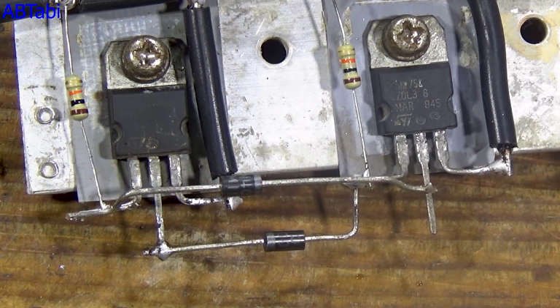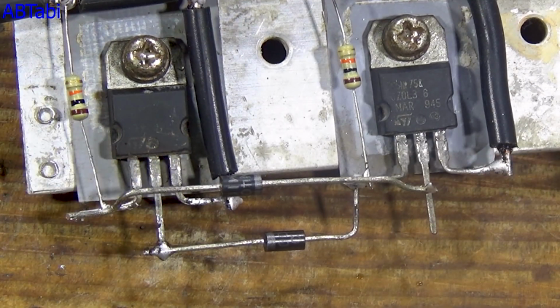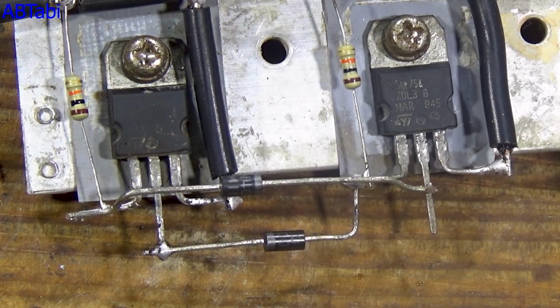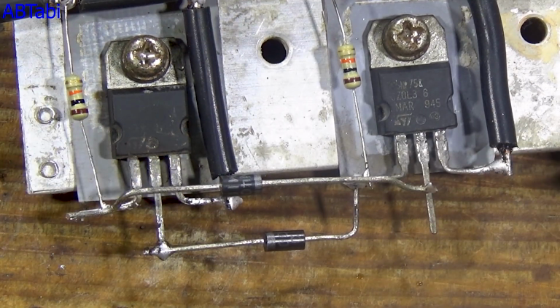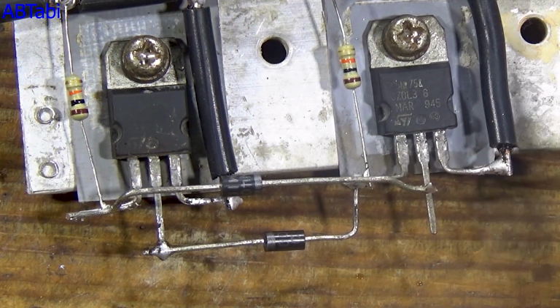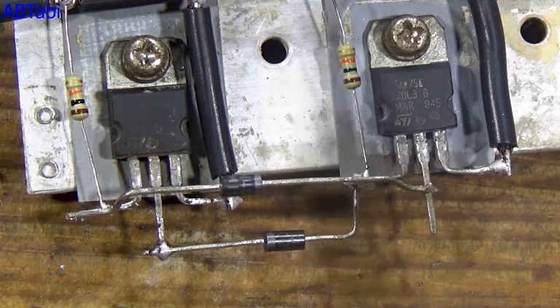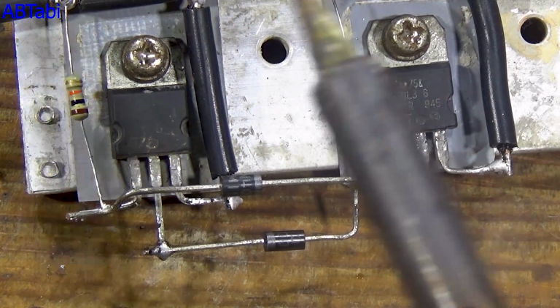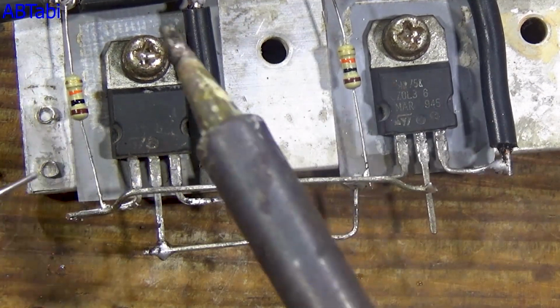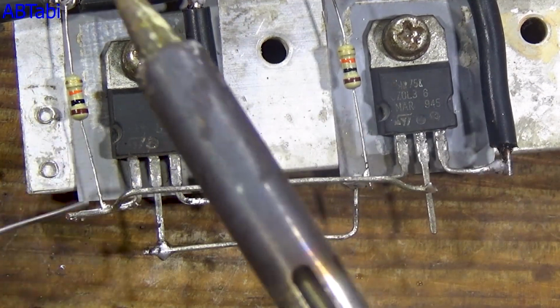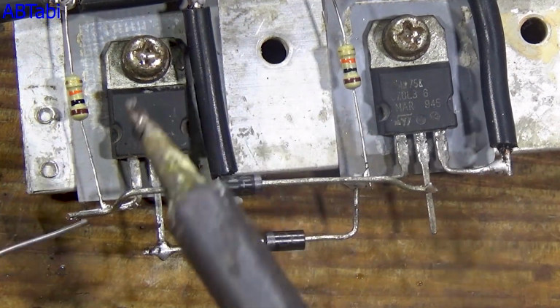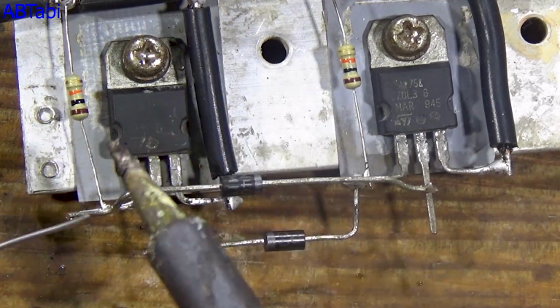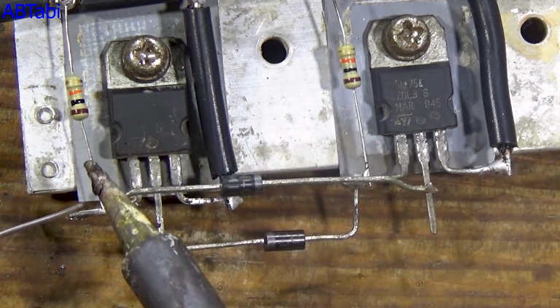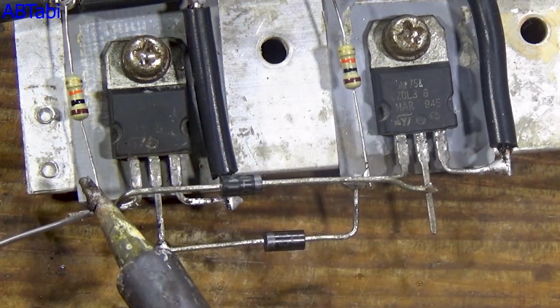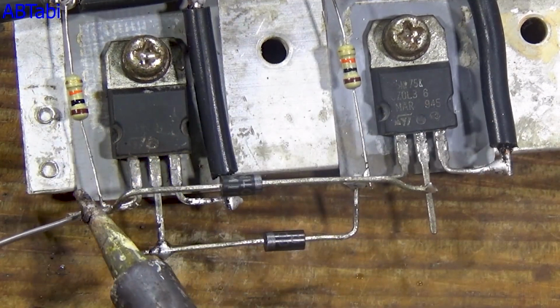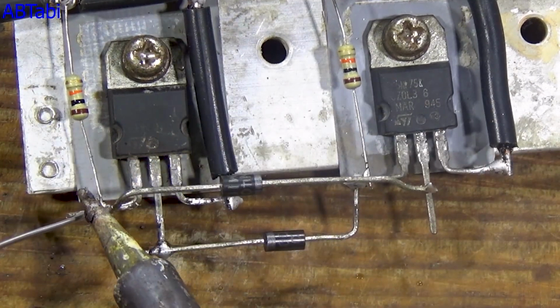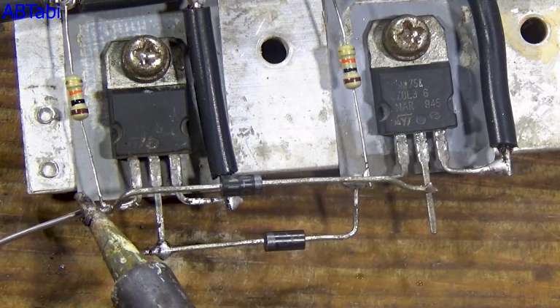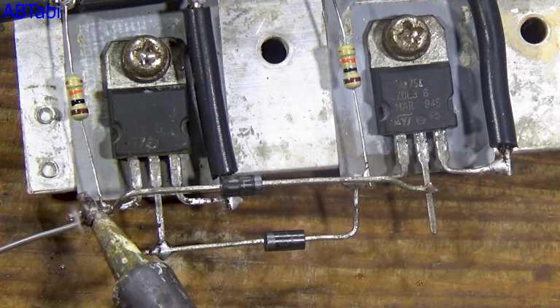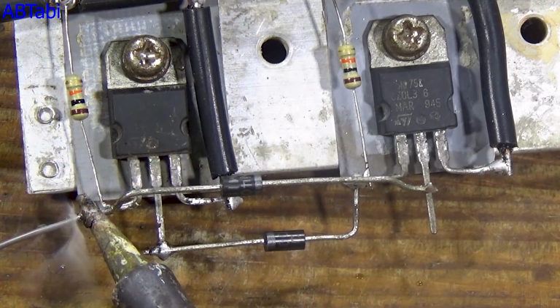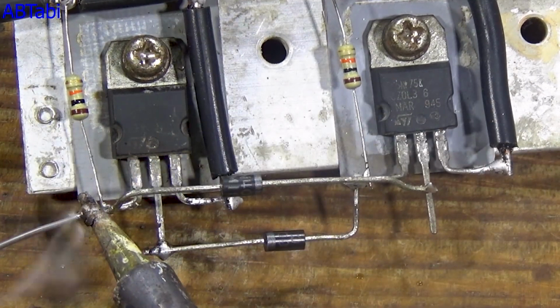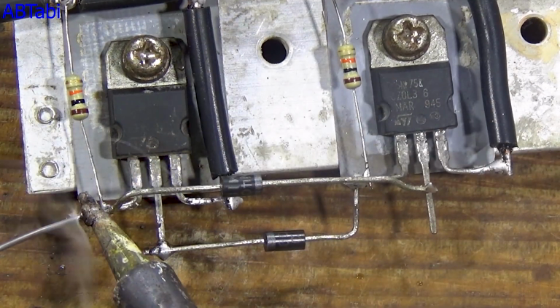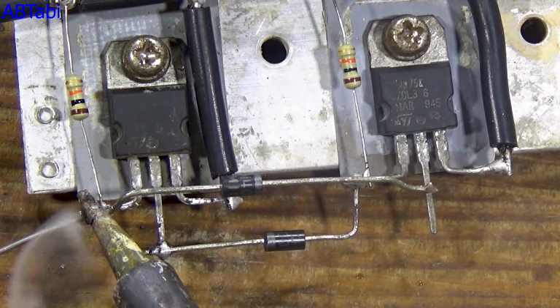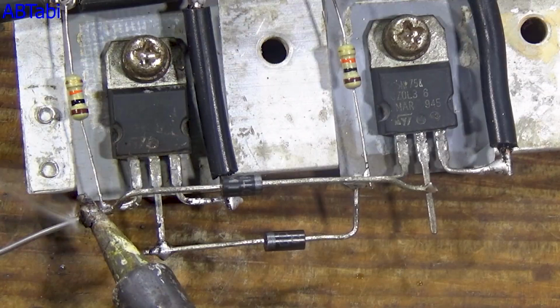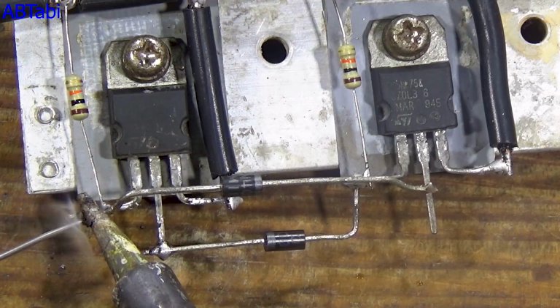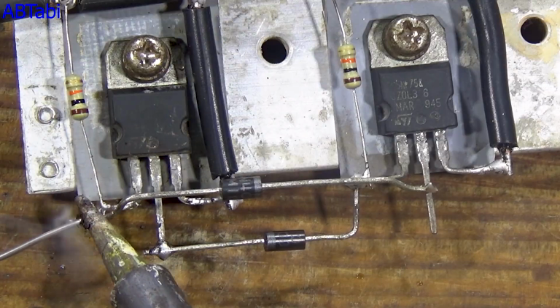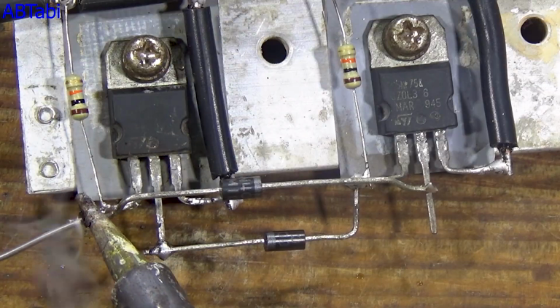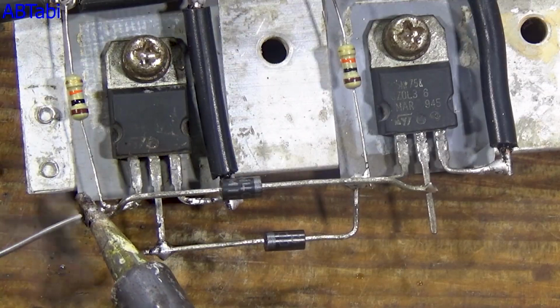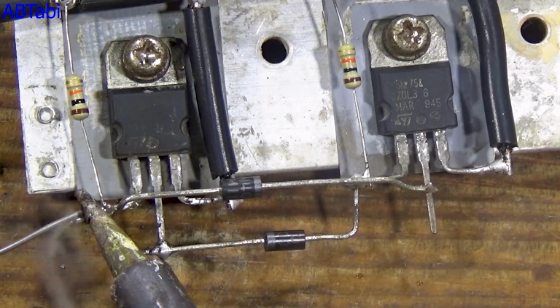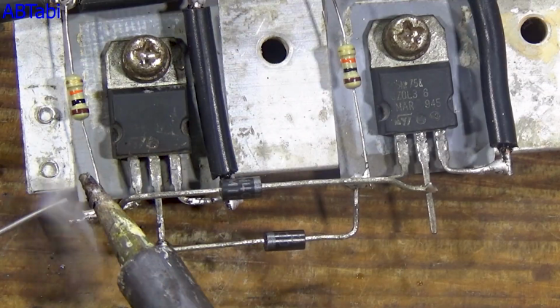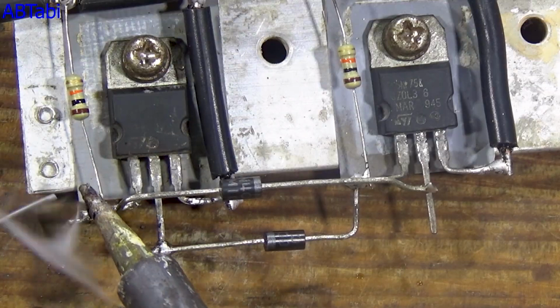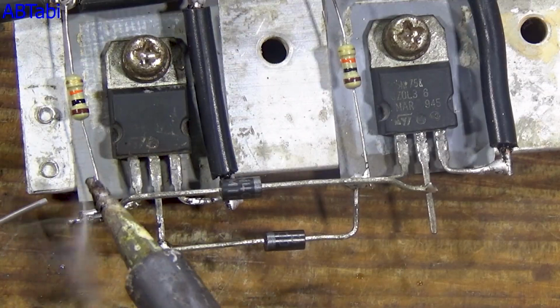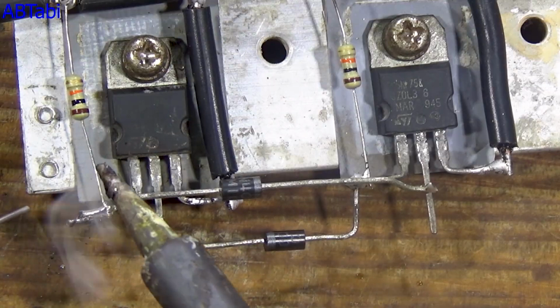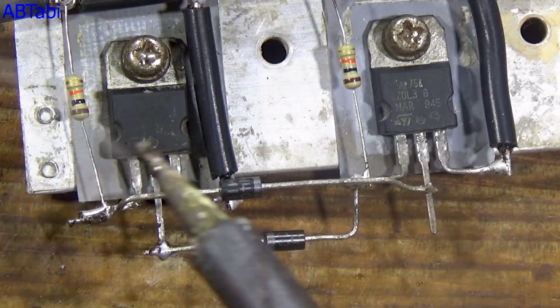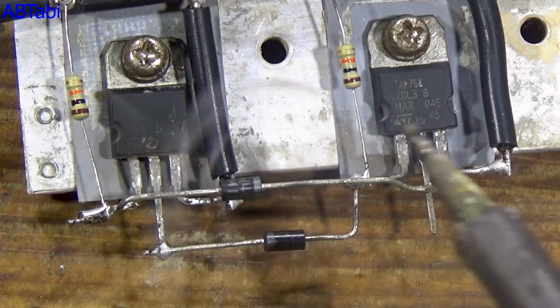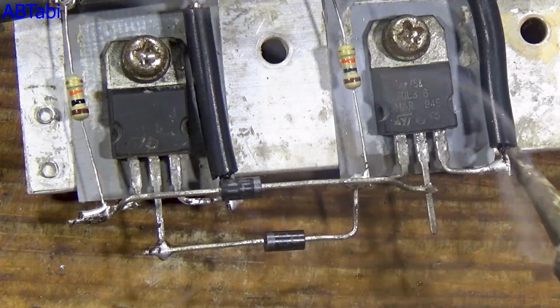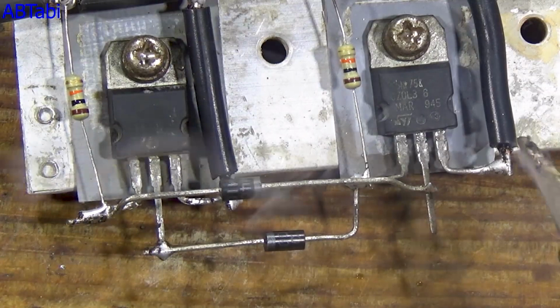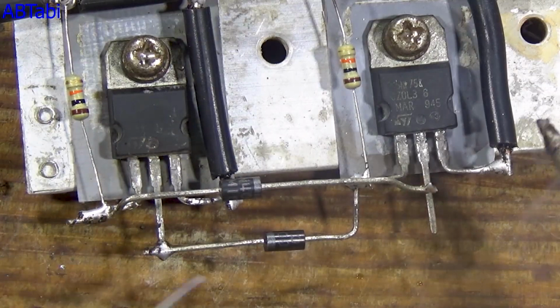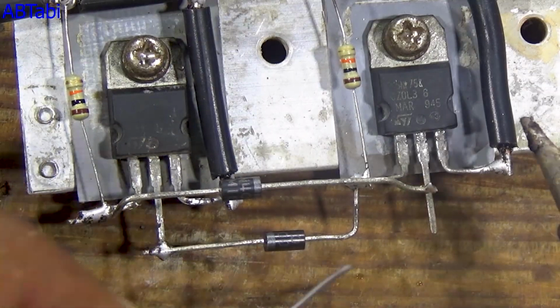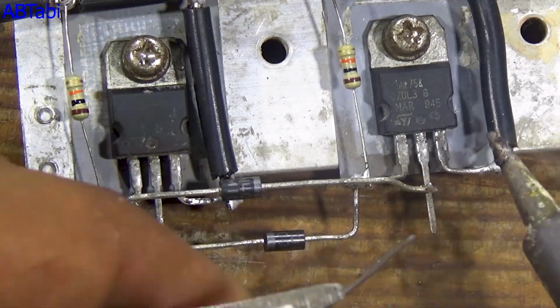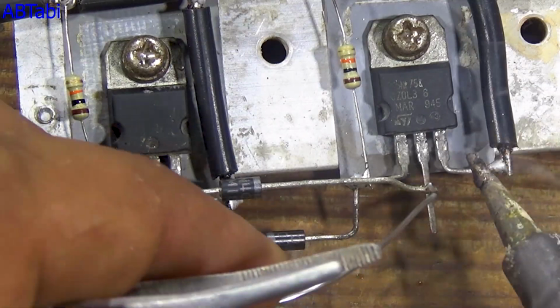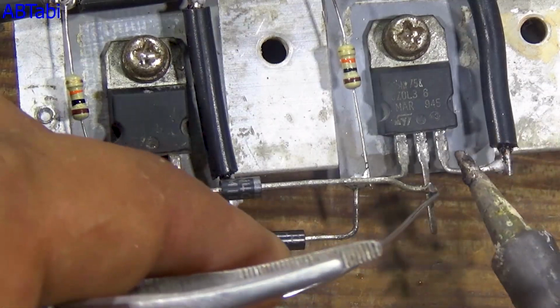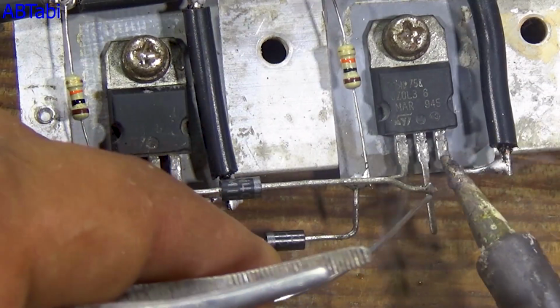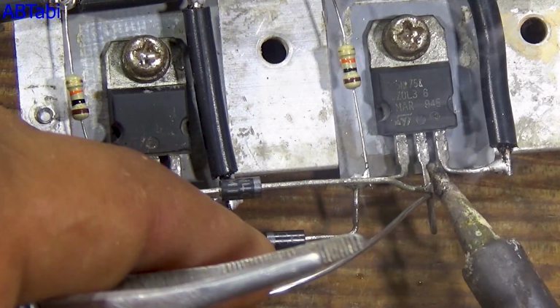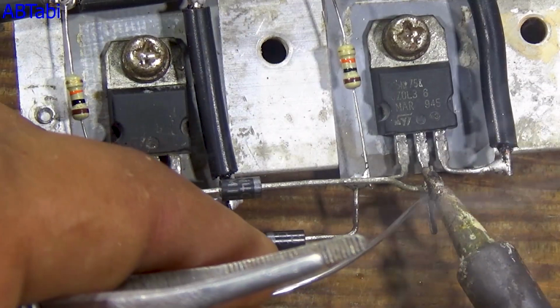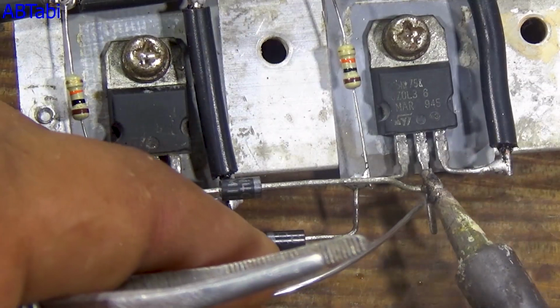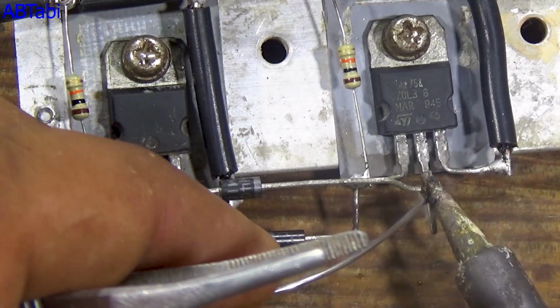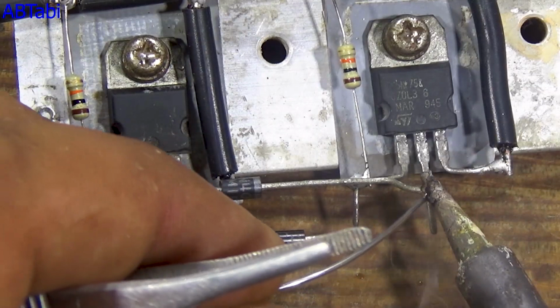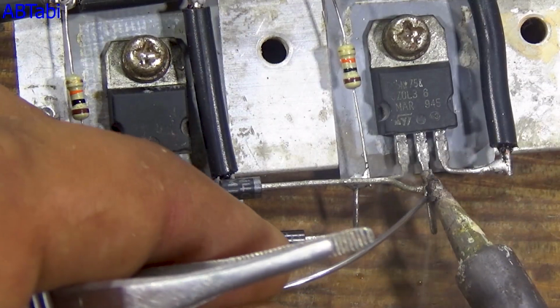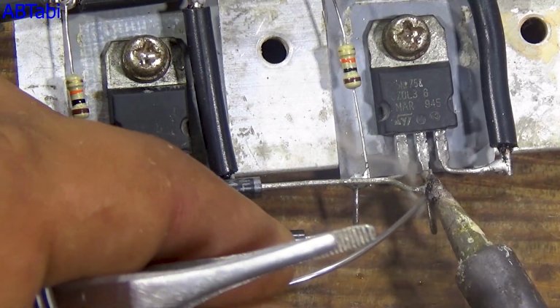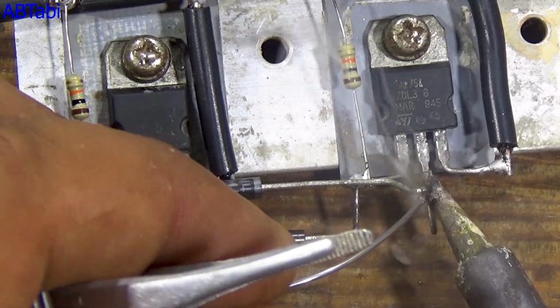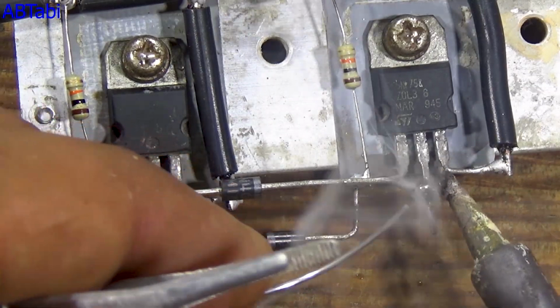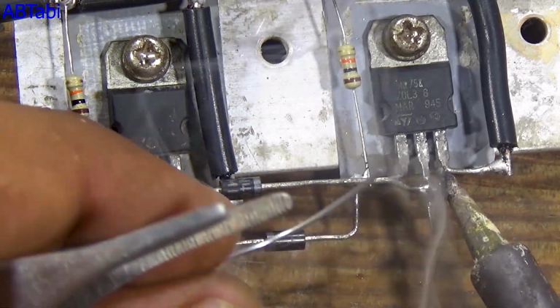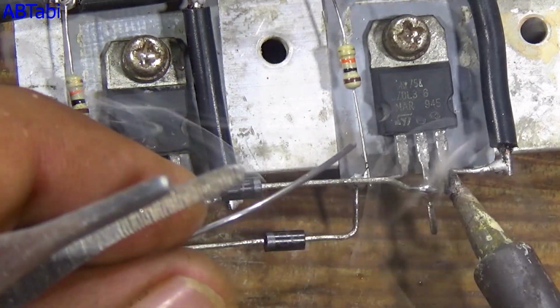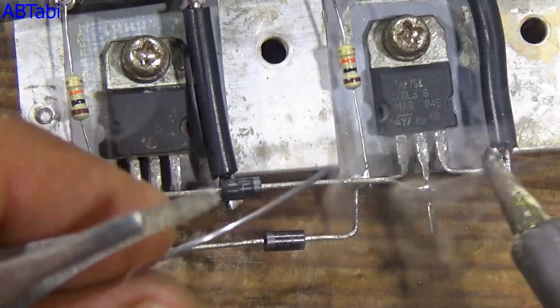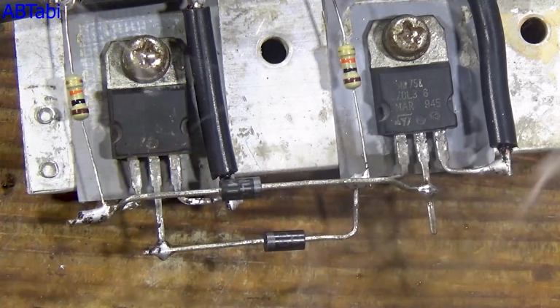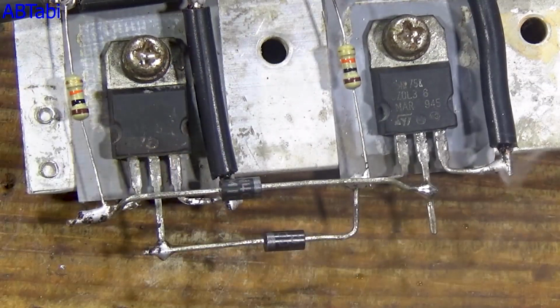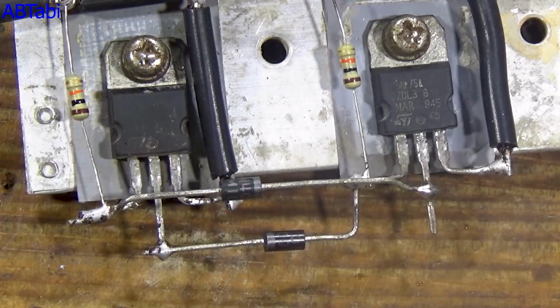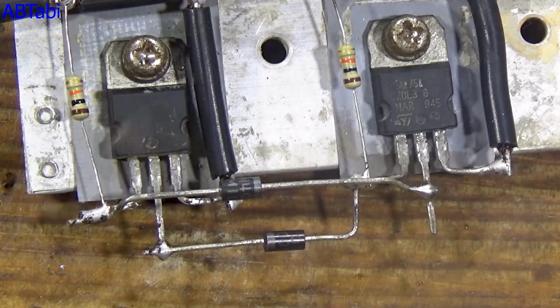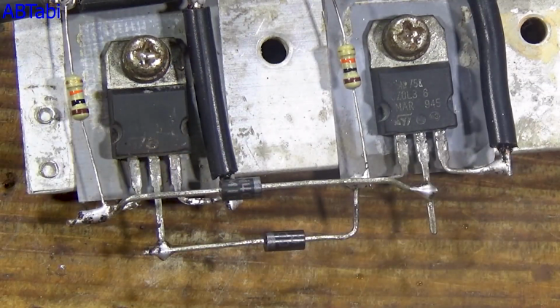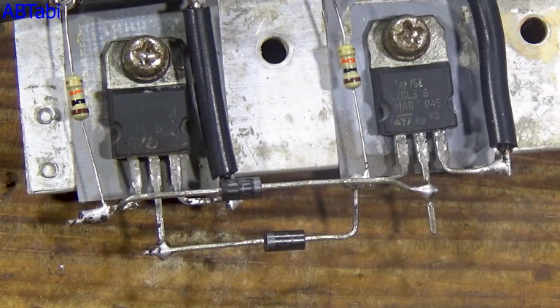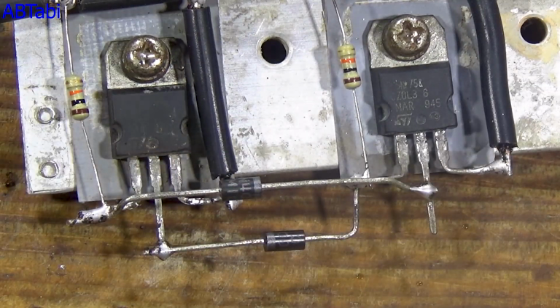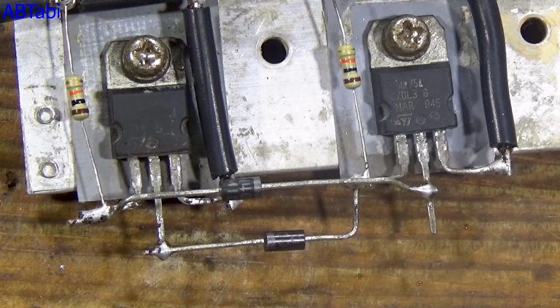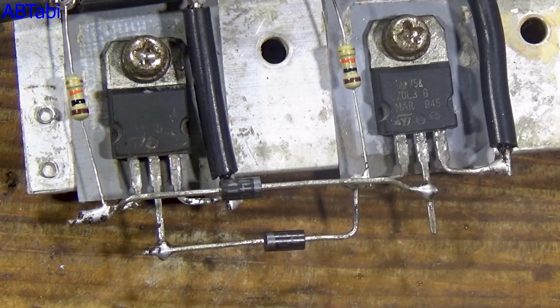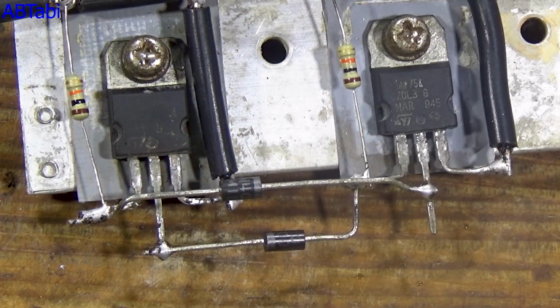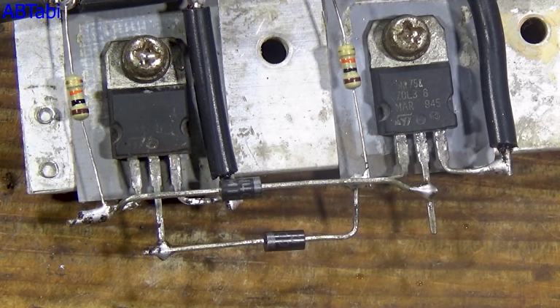Please be careful about anode and cathode direction, and for your convenience, the circuit diagram is inside the video.